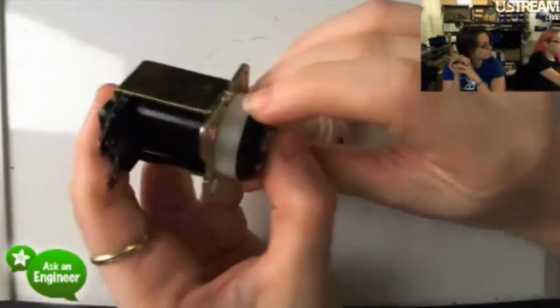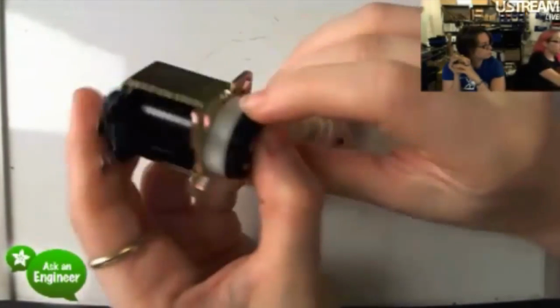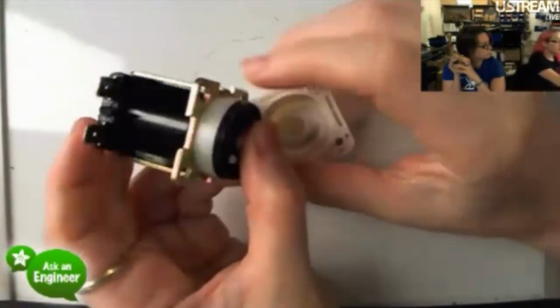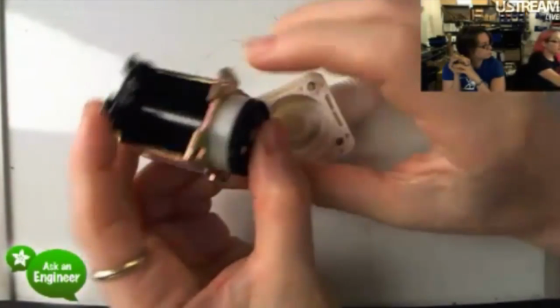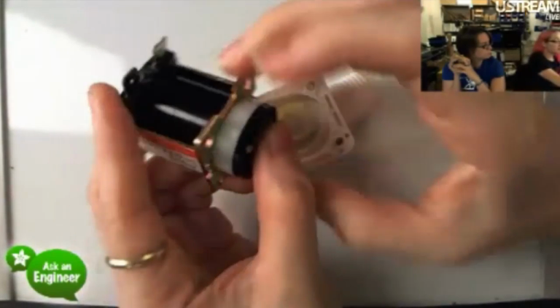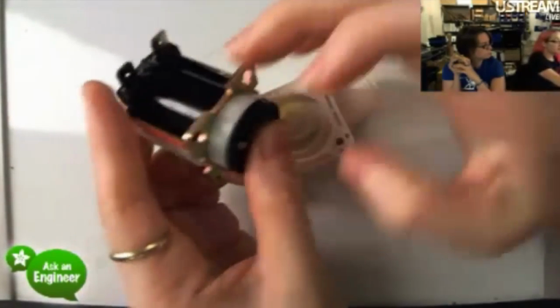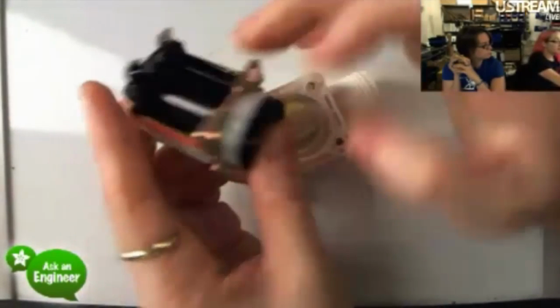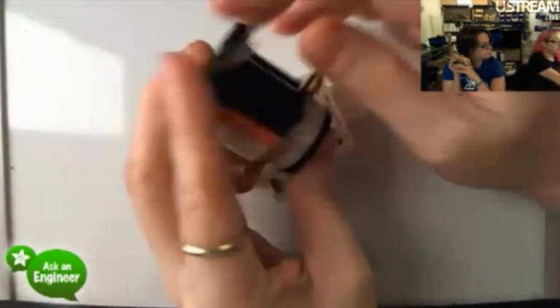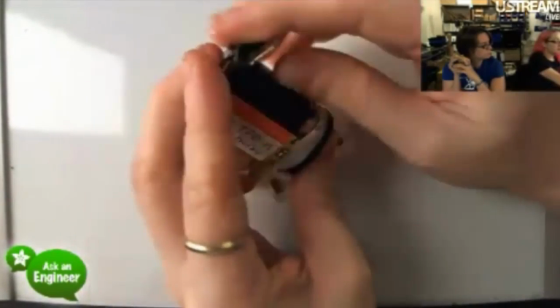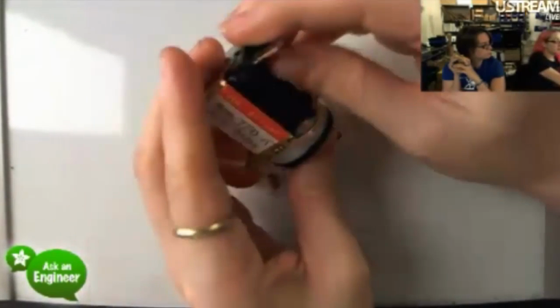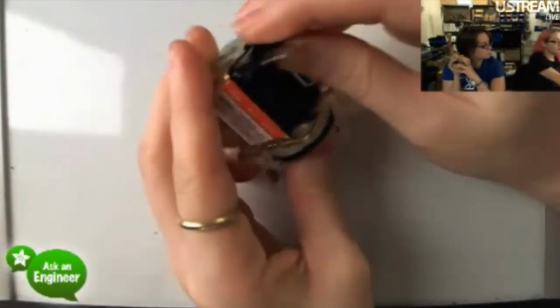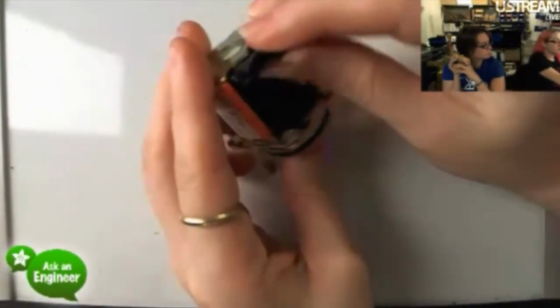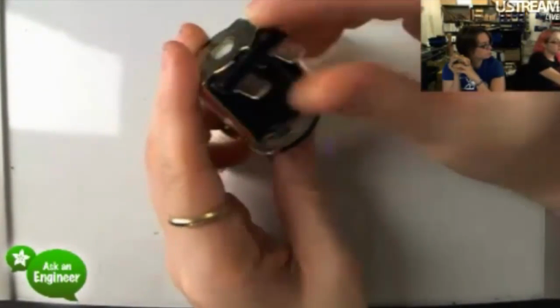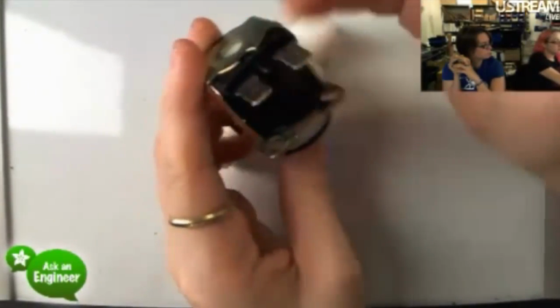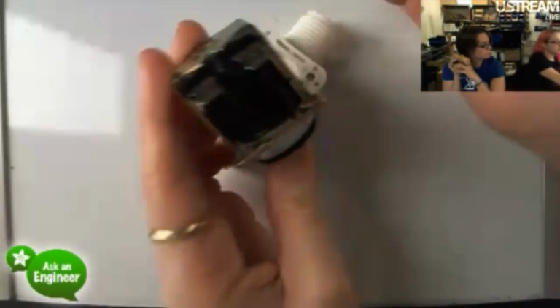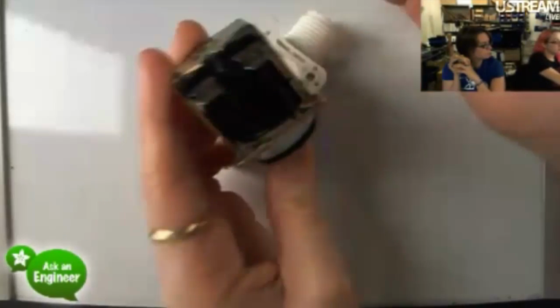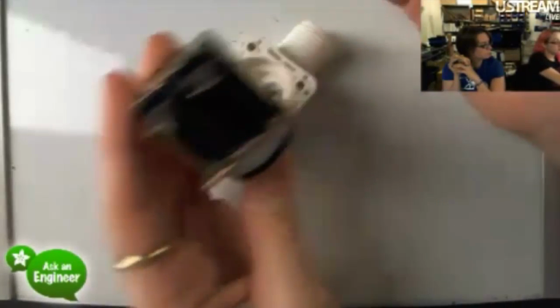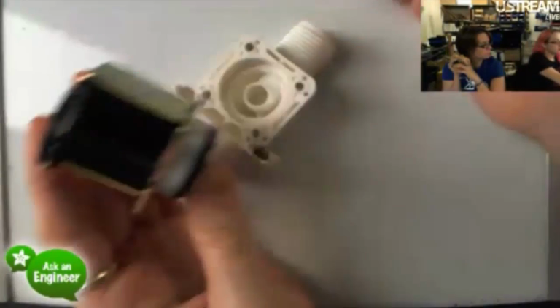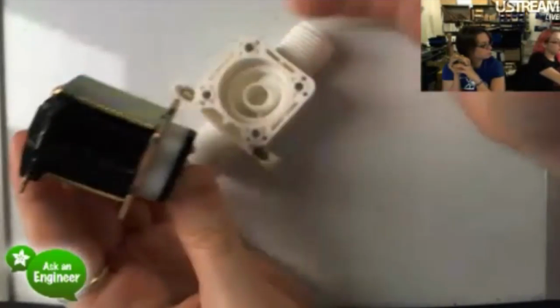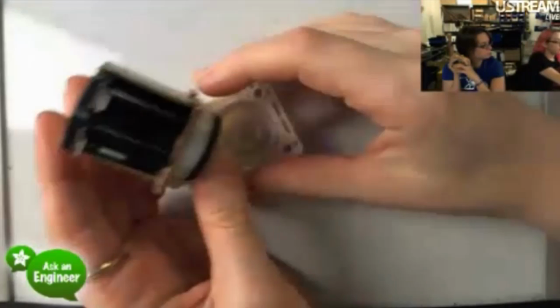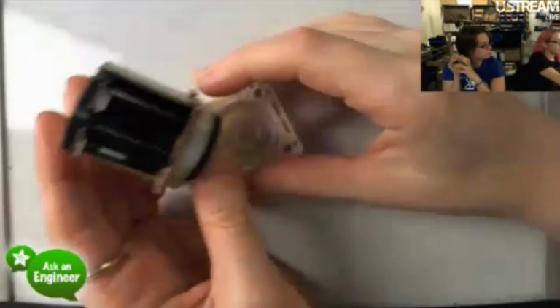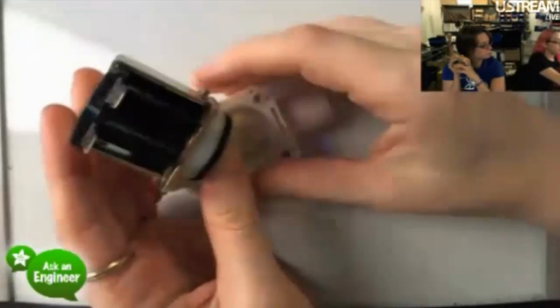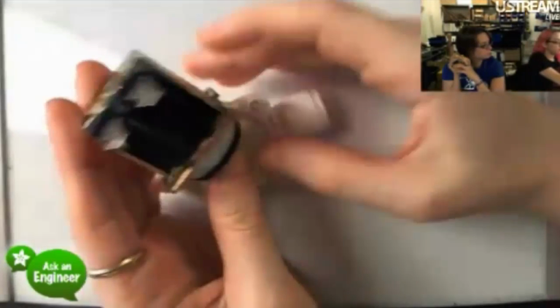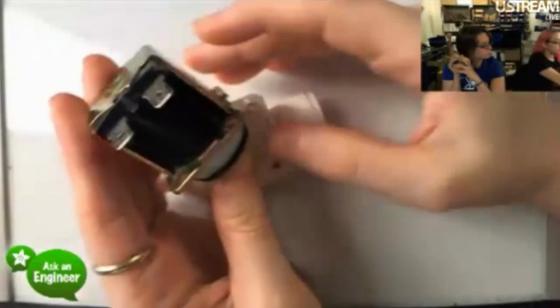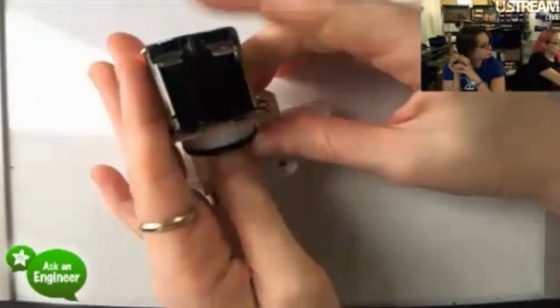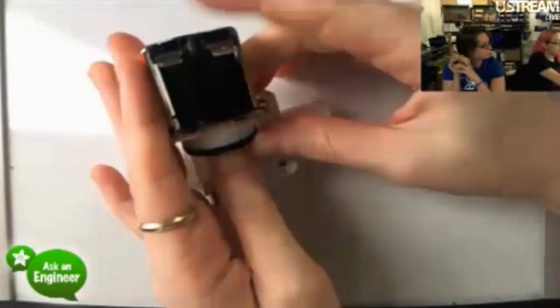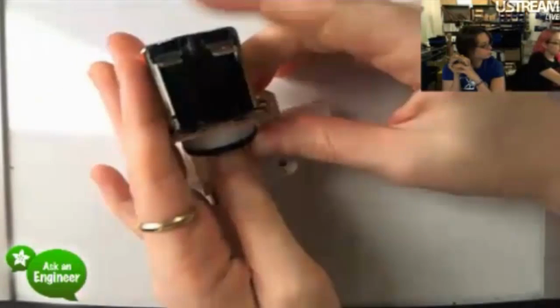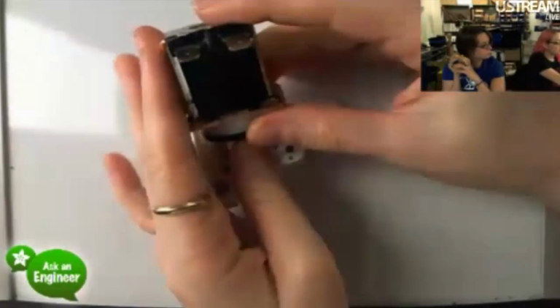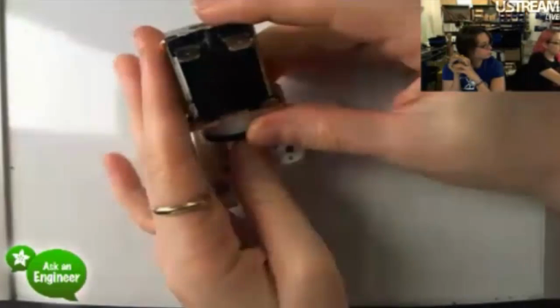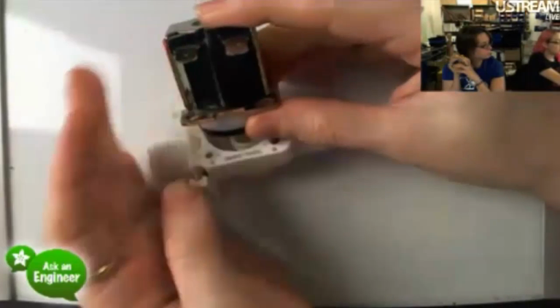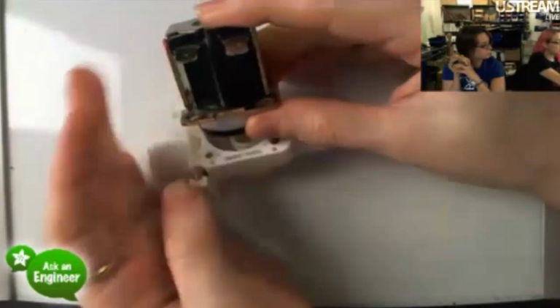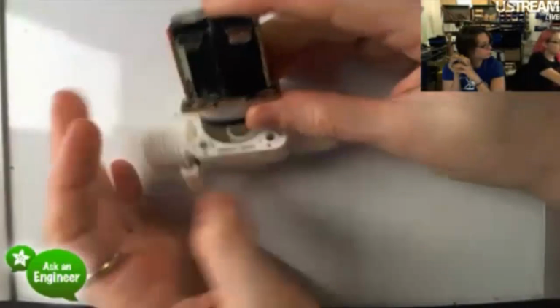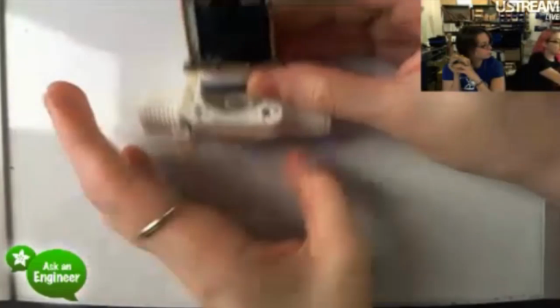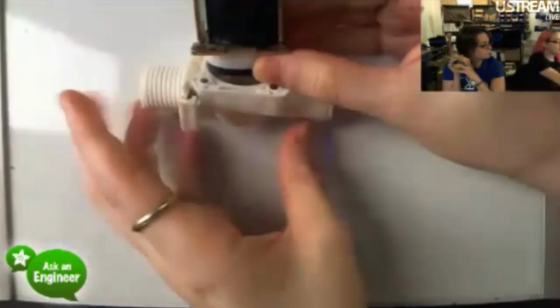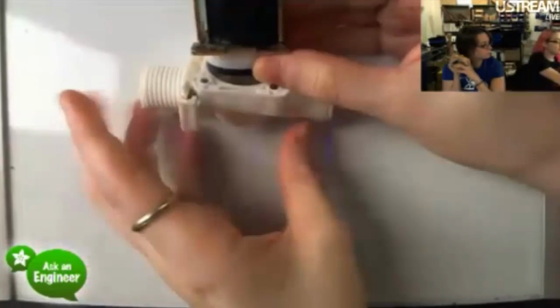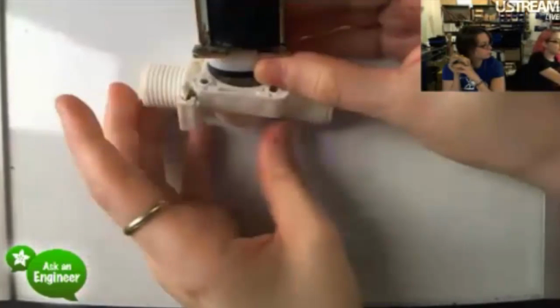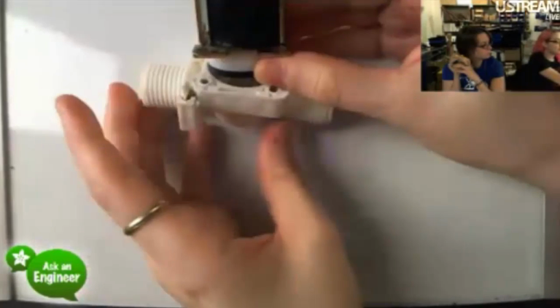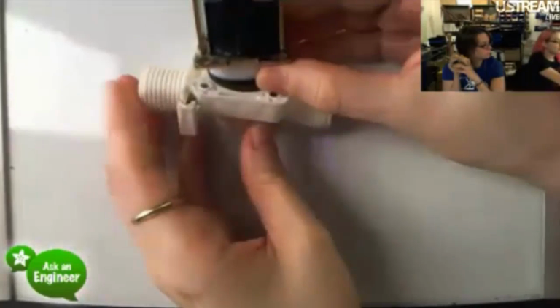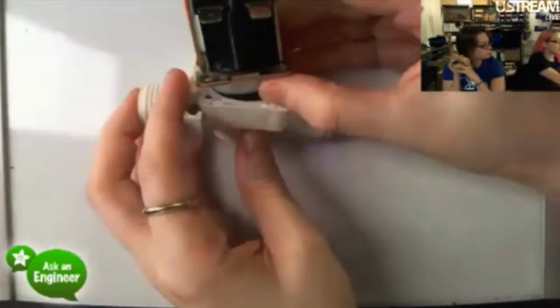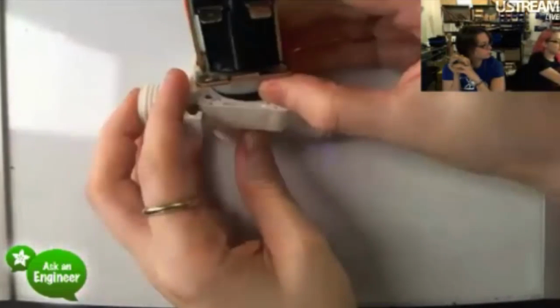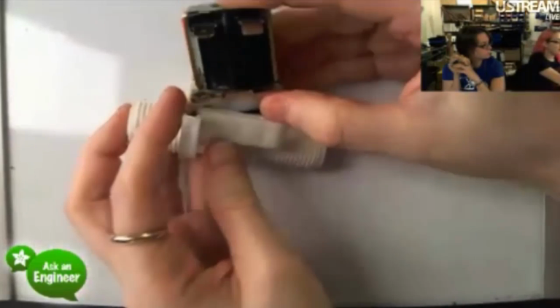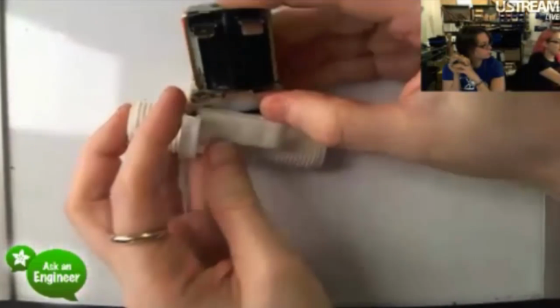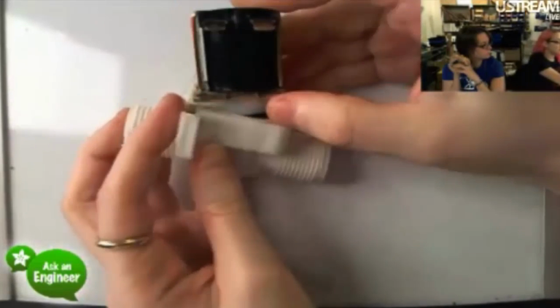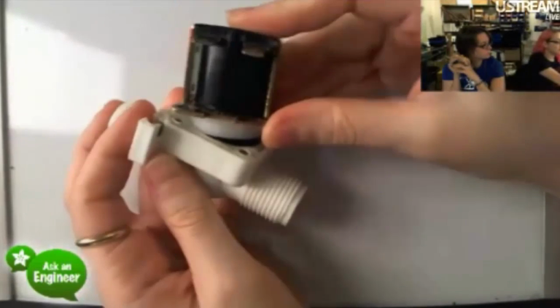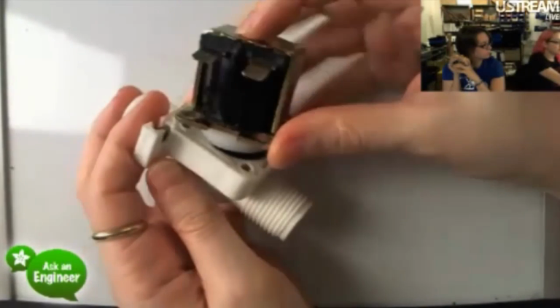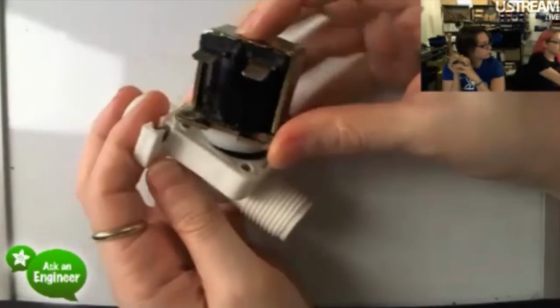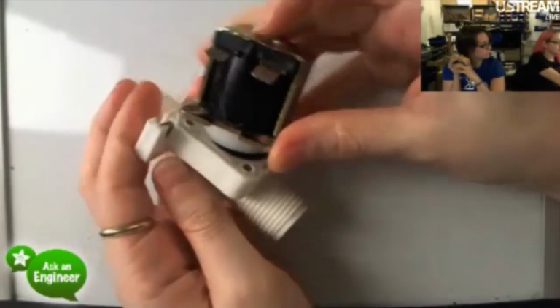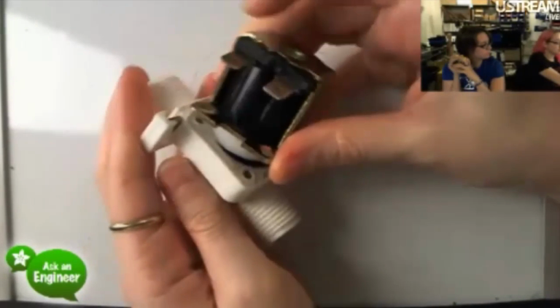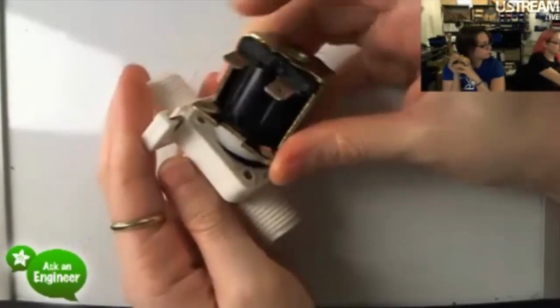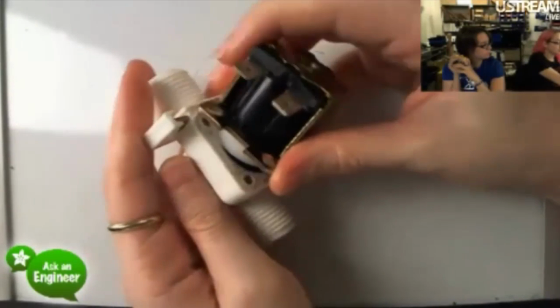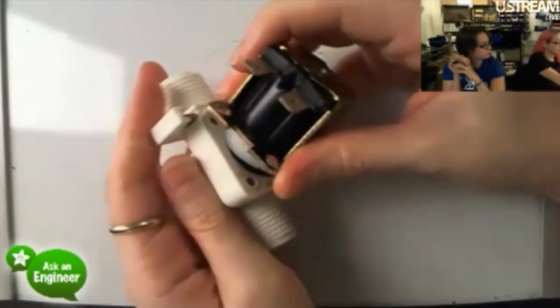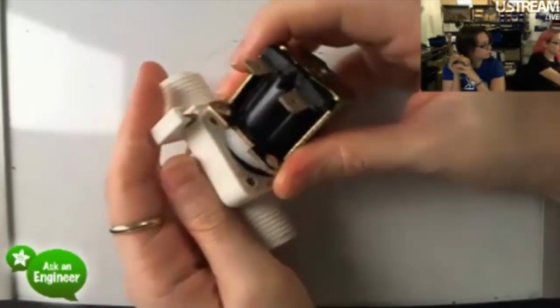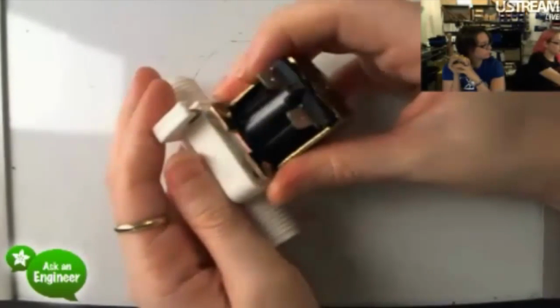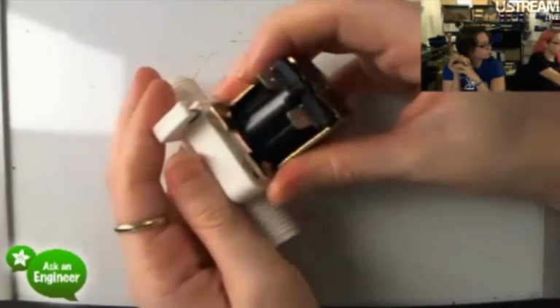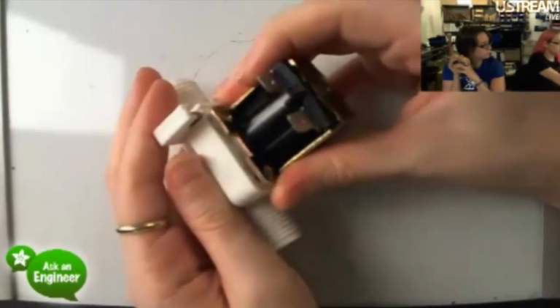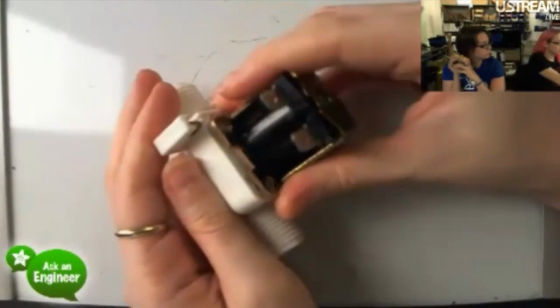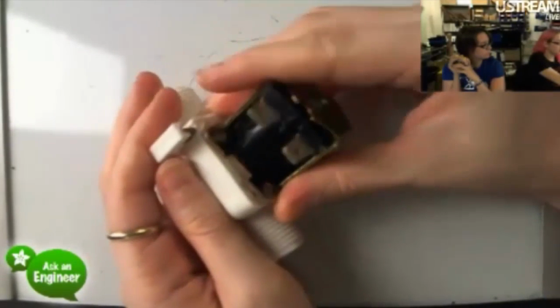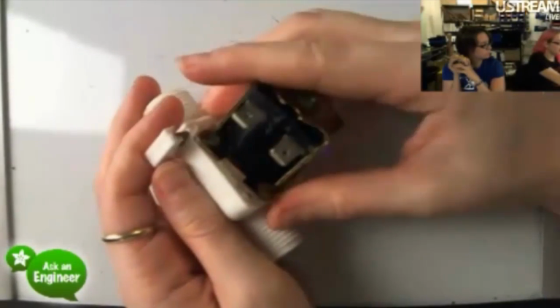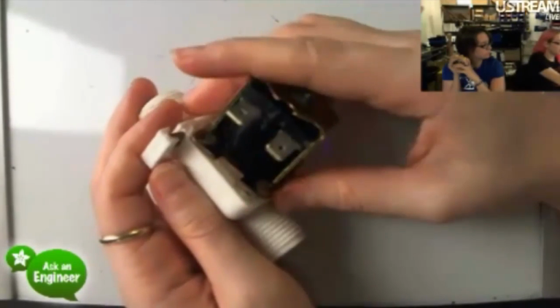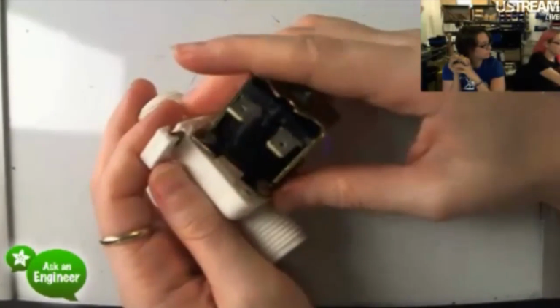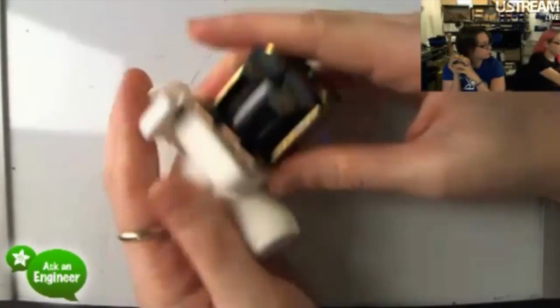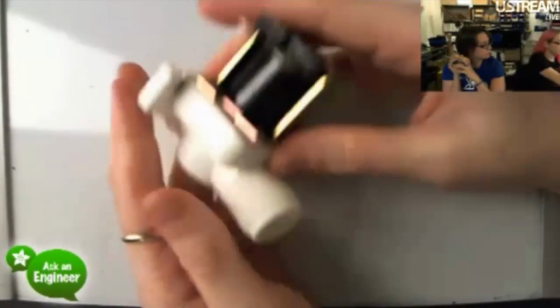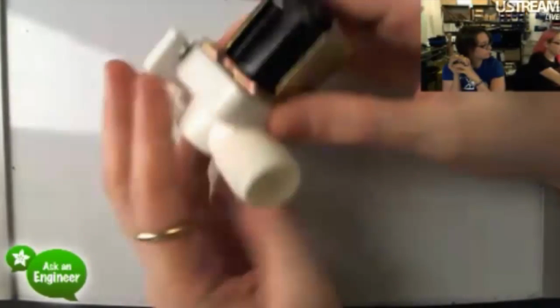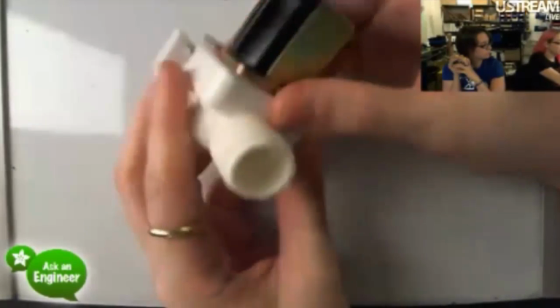We tried to use it down to 6 volts and it still works, so you don't have to use 12 volts — a 9-volt power supply might work too.